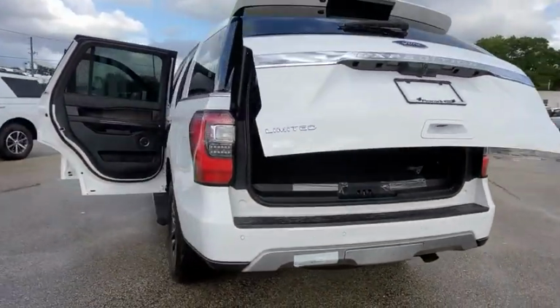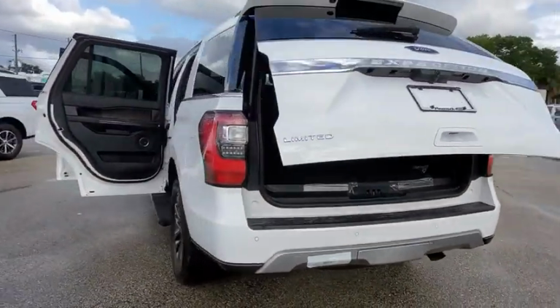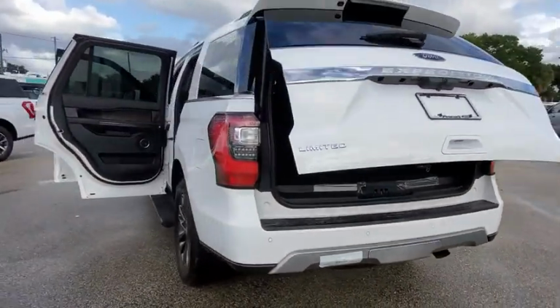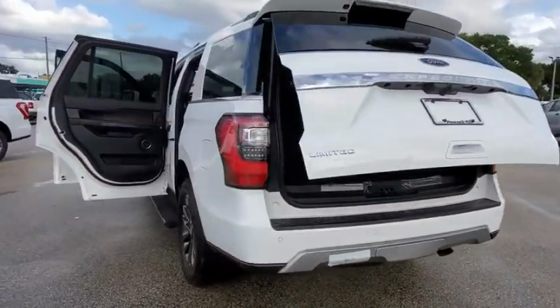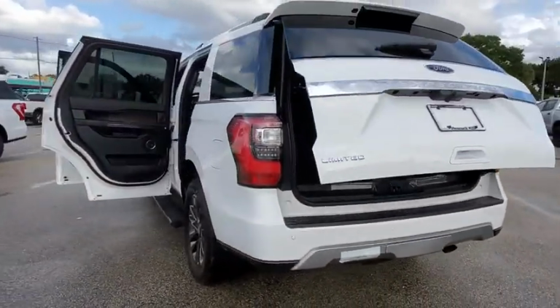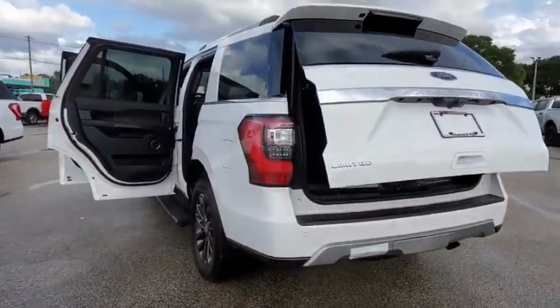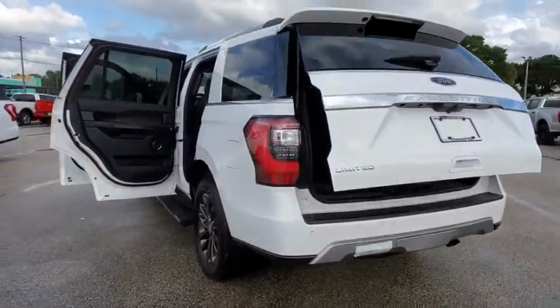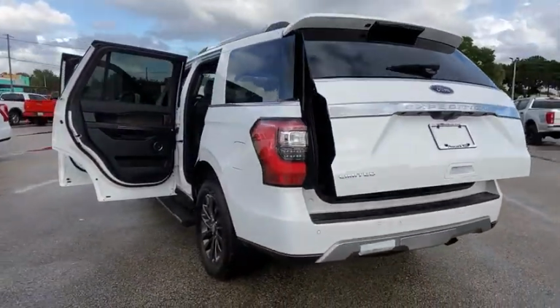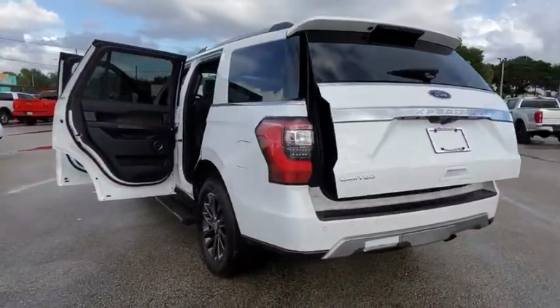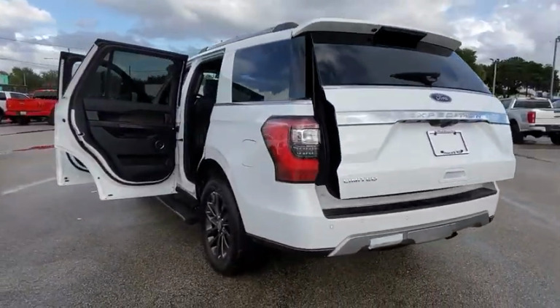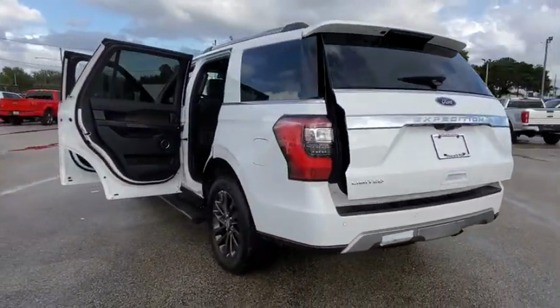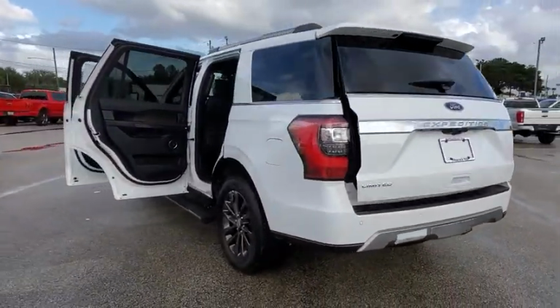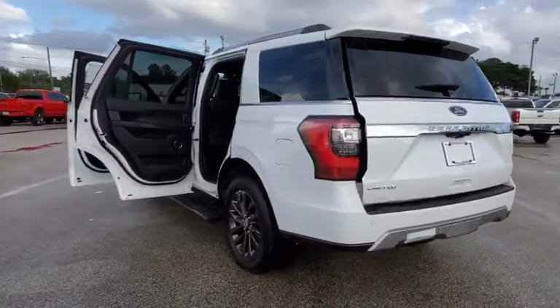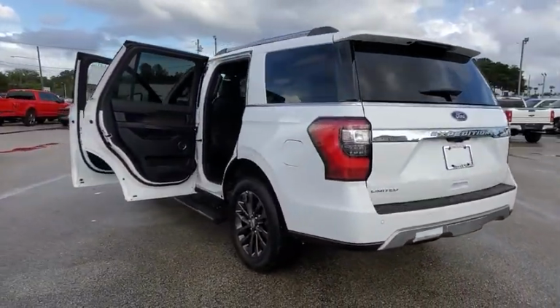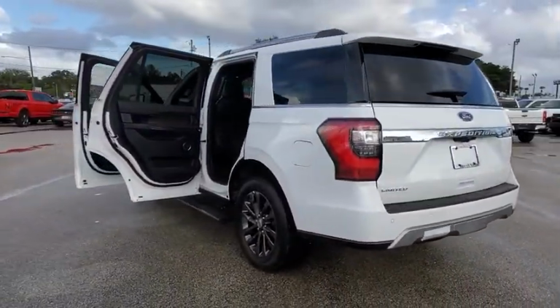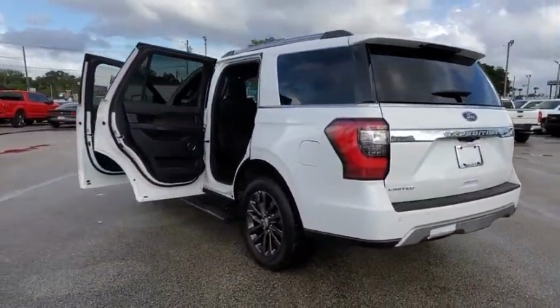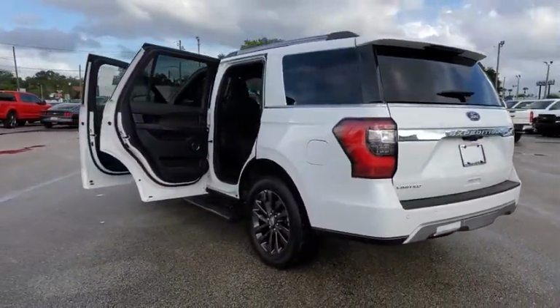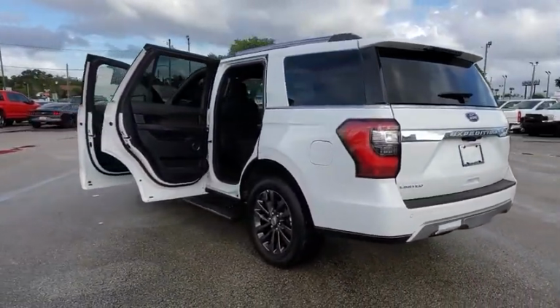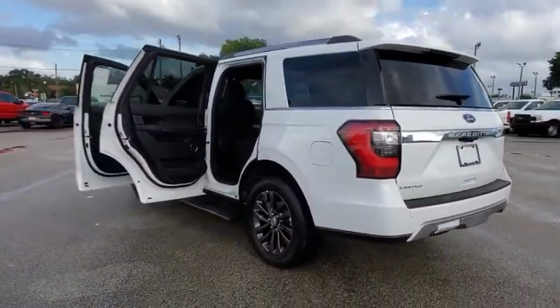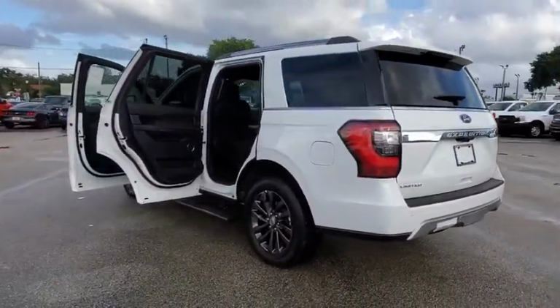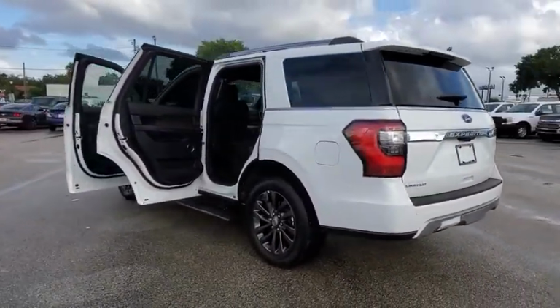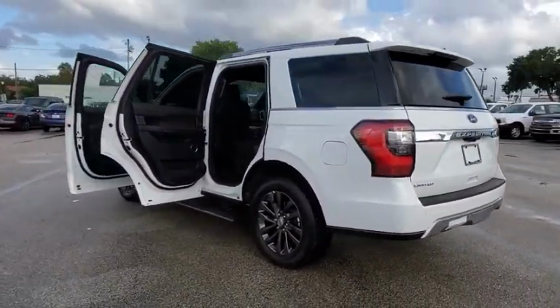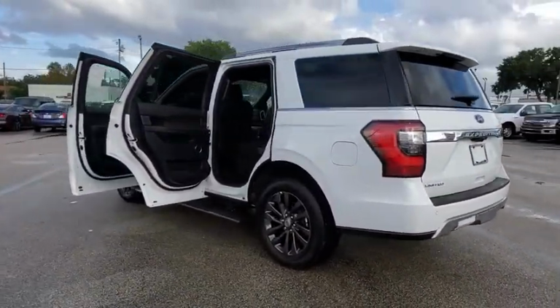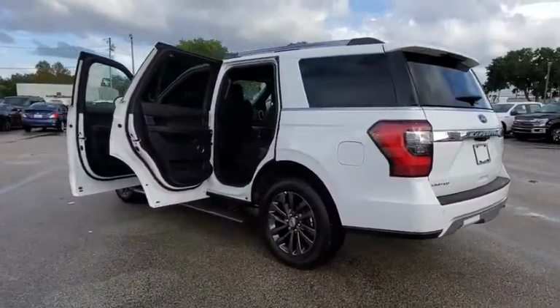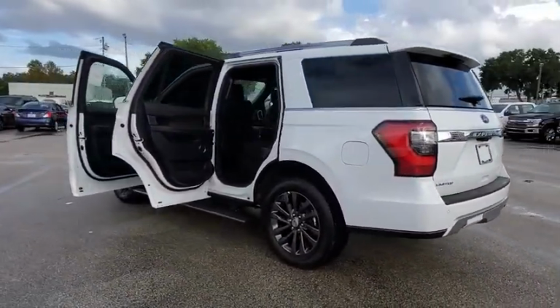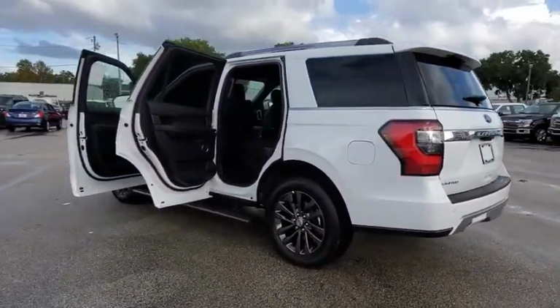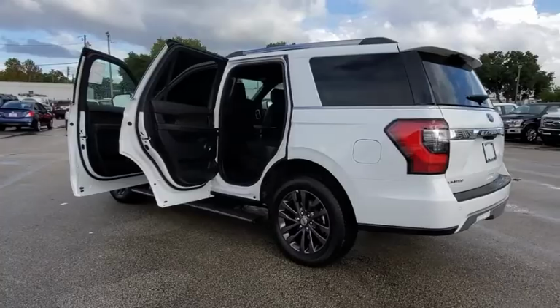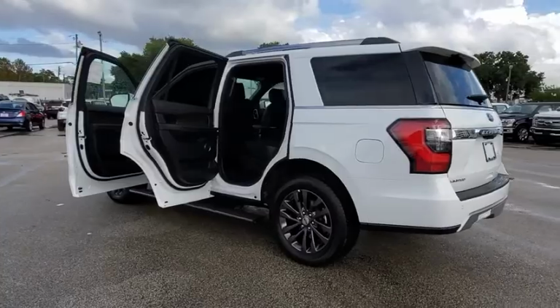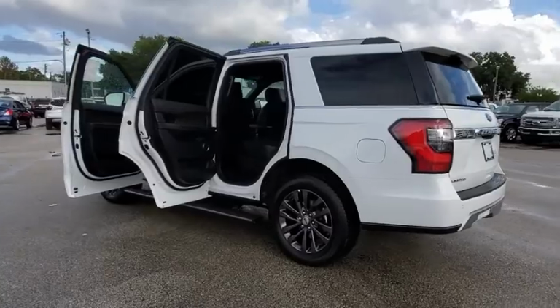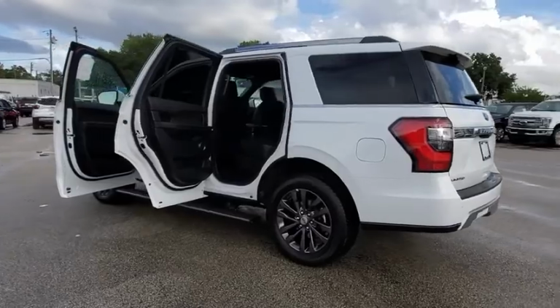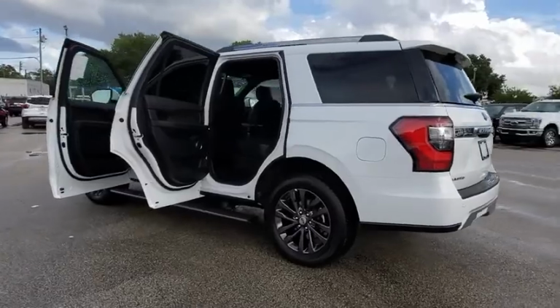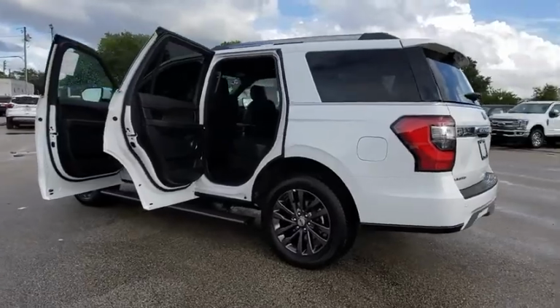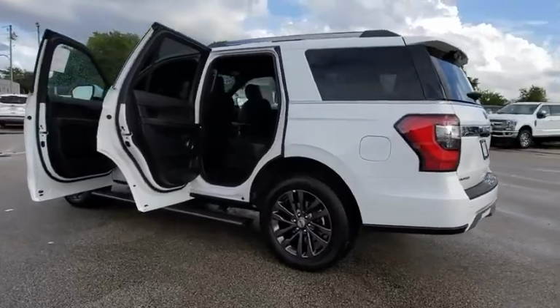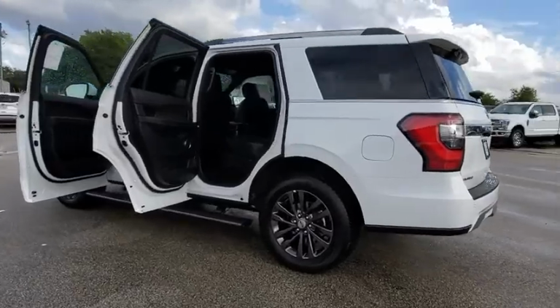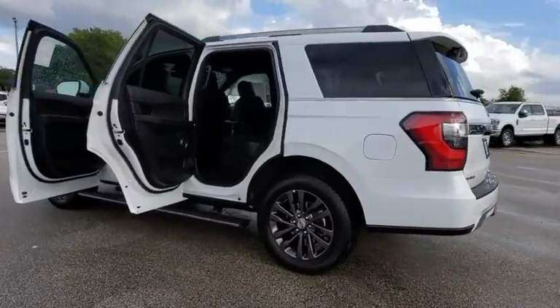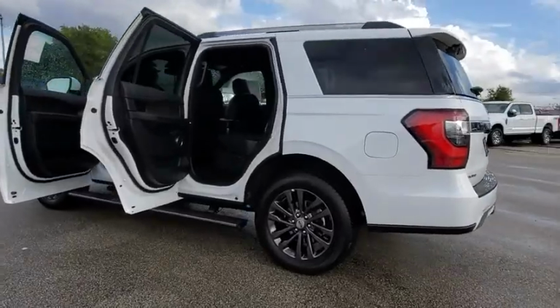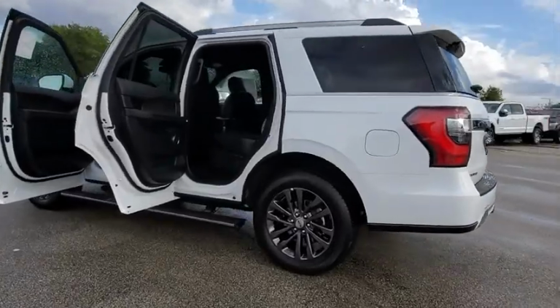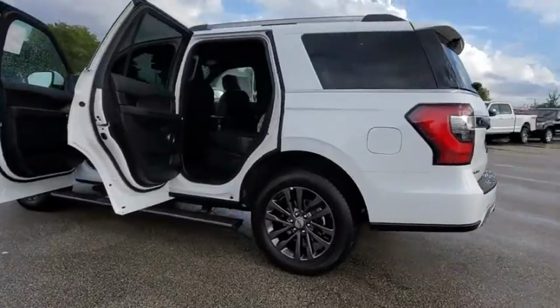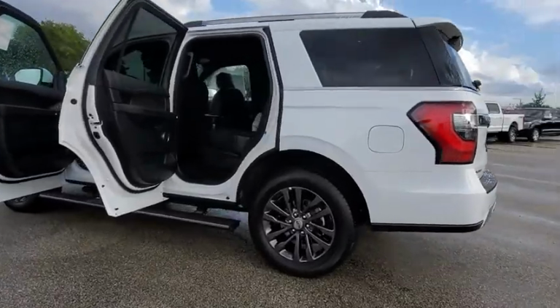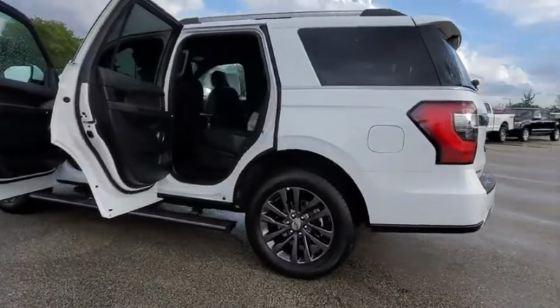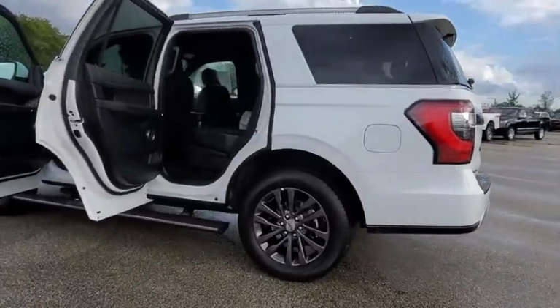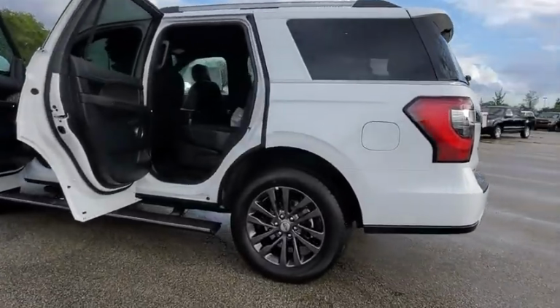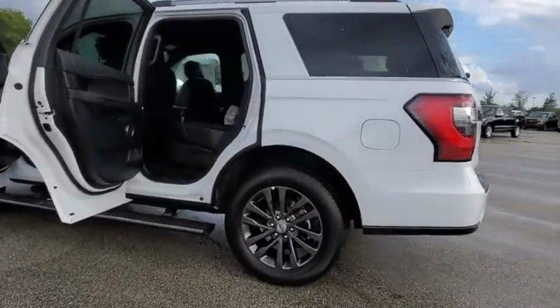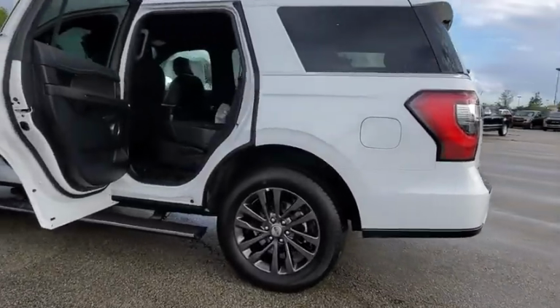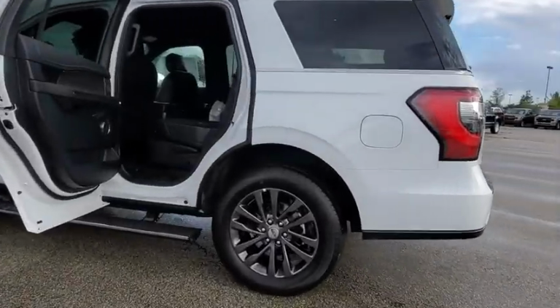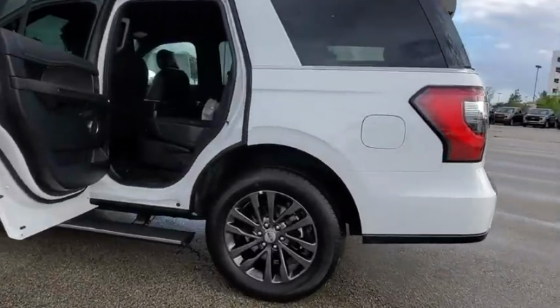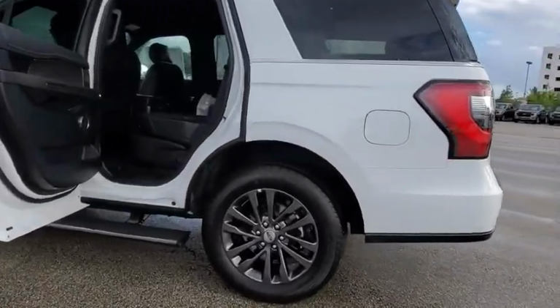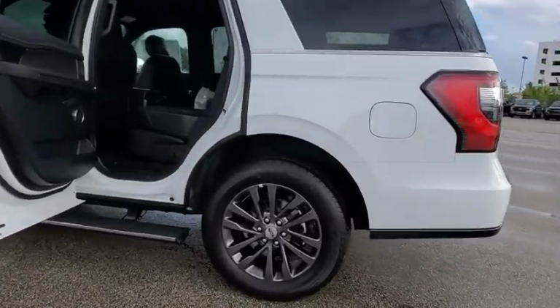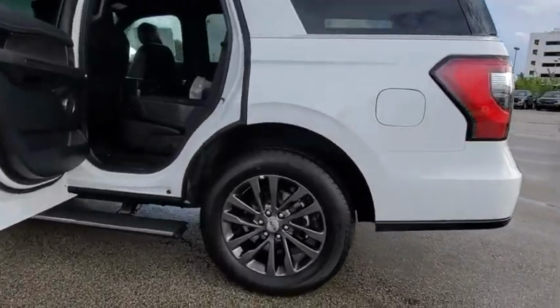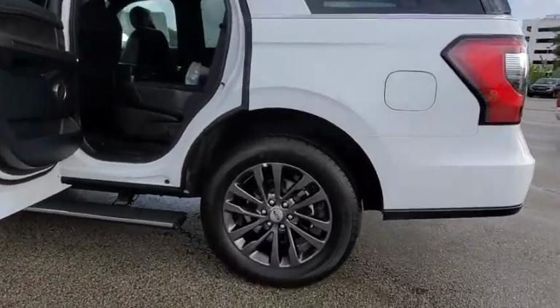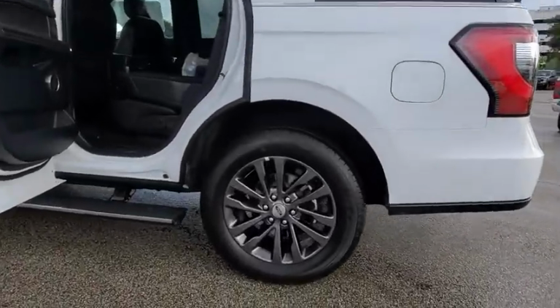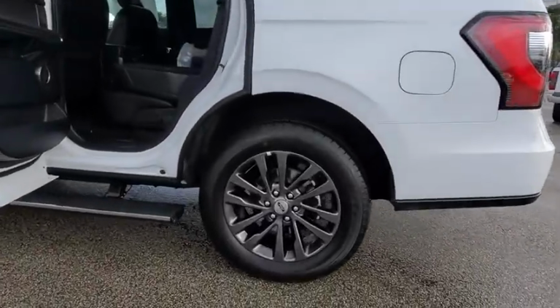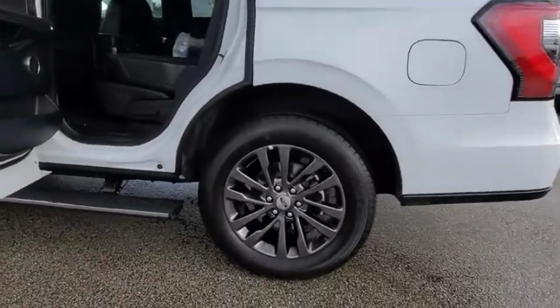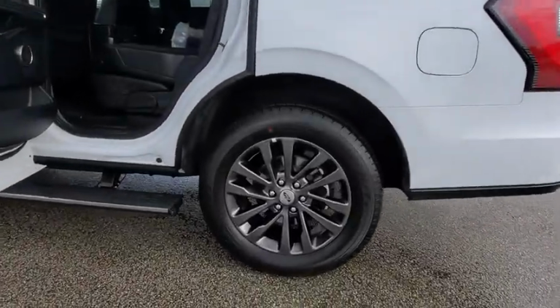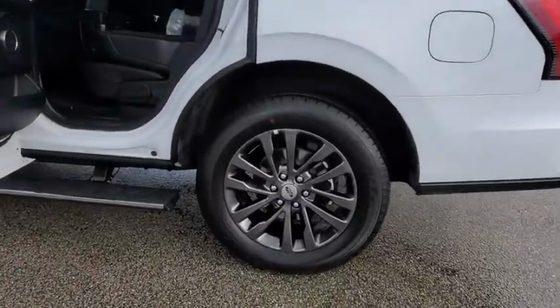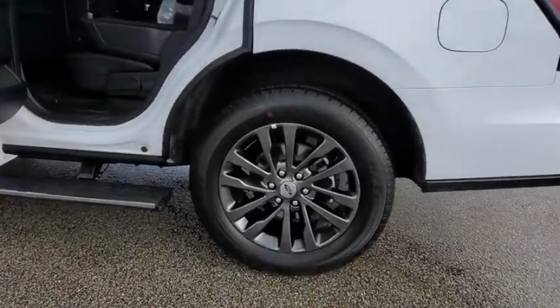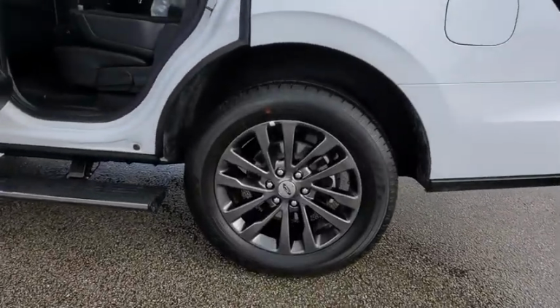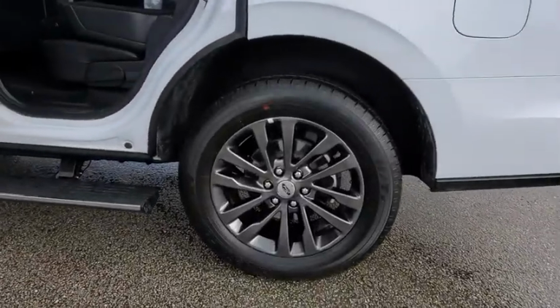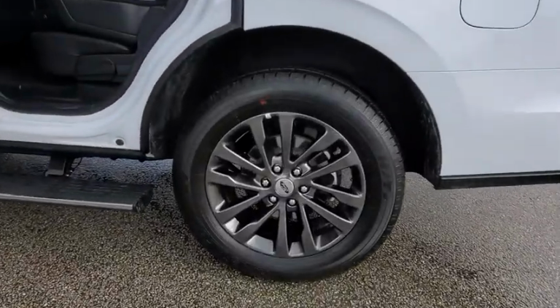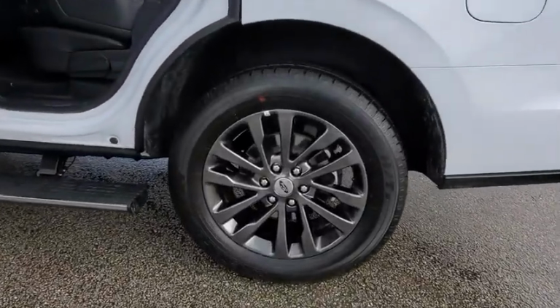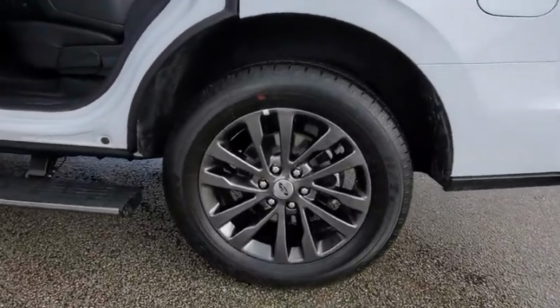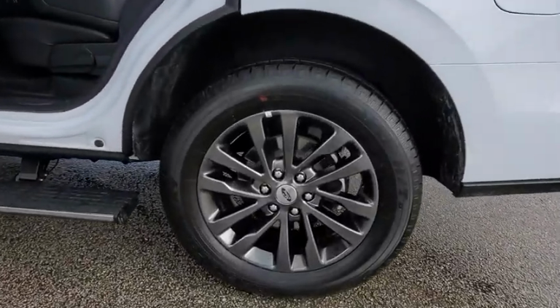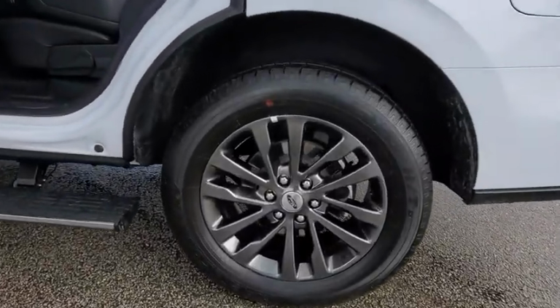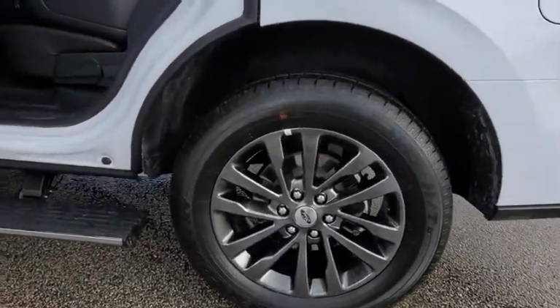Heated front seat, heated steering wheel, power windows, rear window defroster, trip computer, security system, panic alarm.